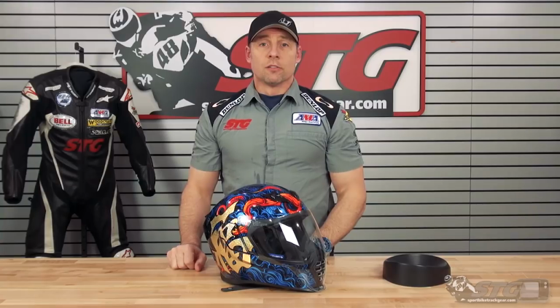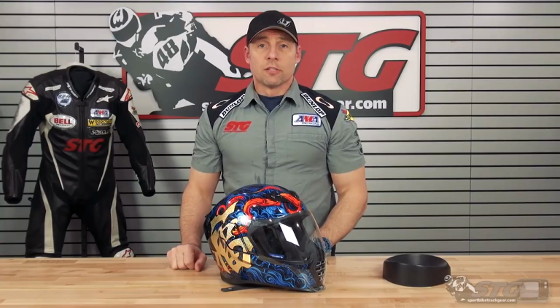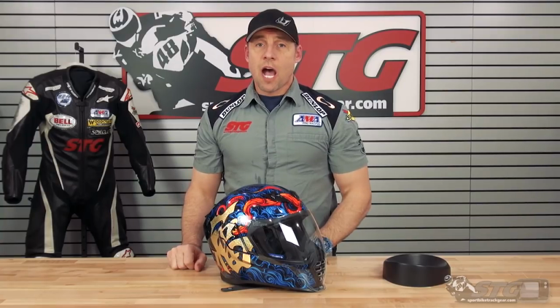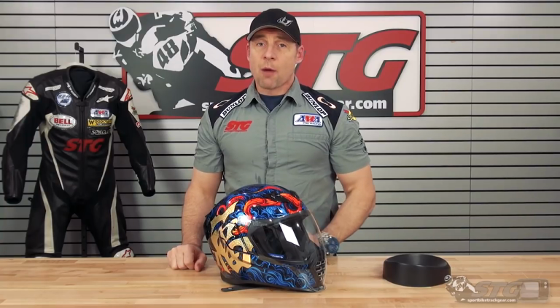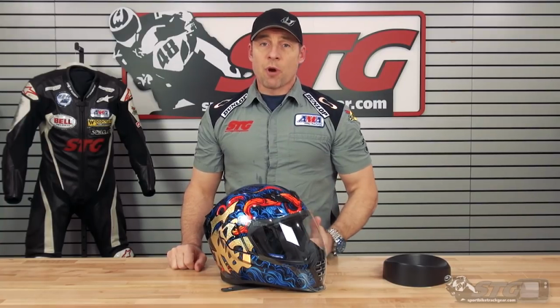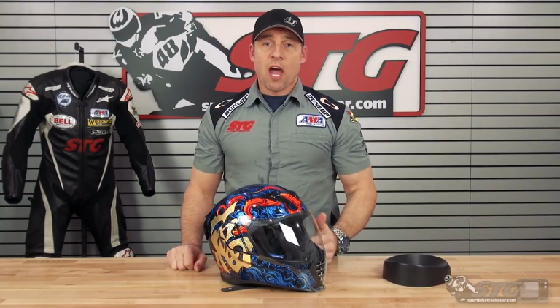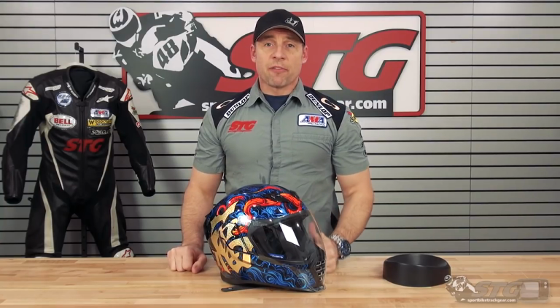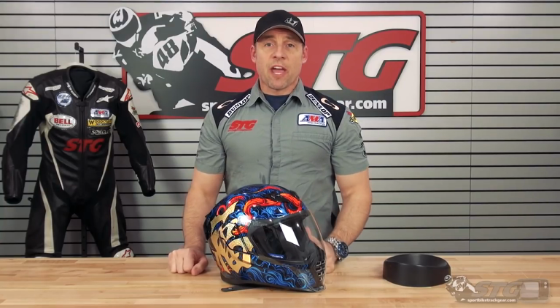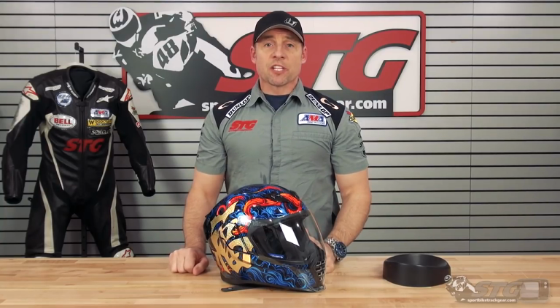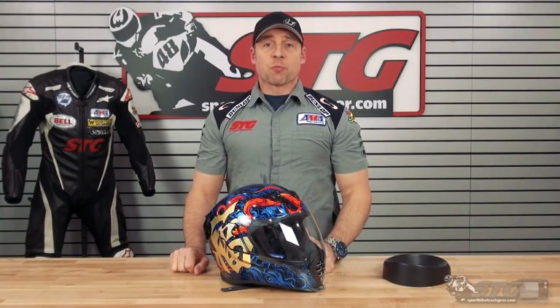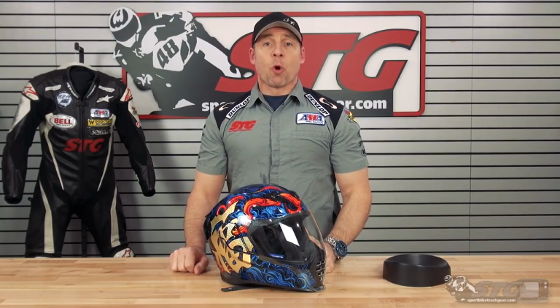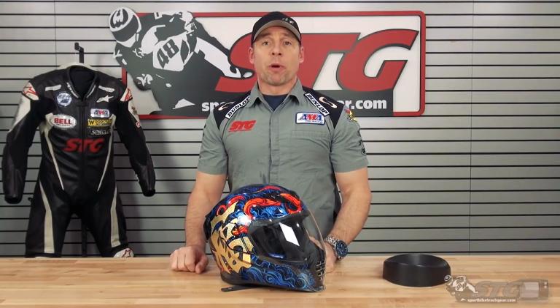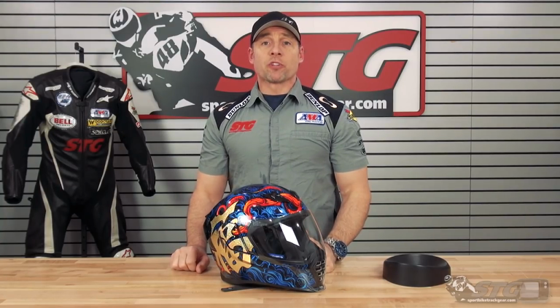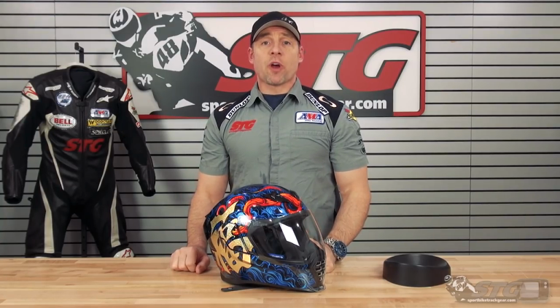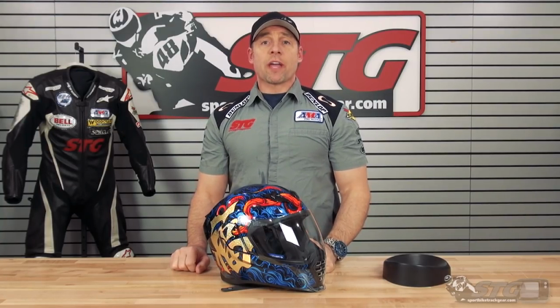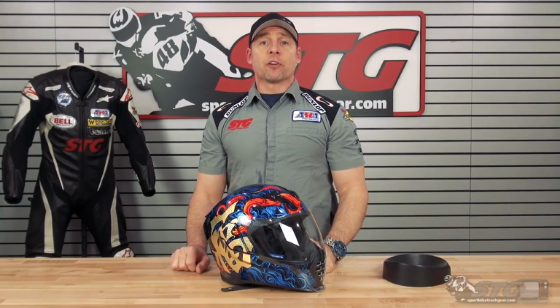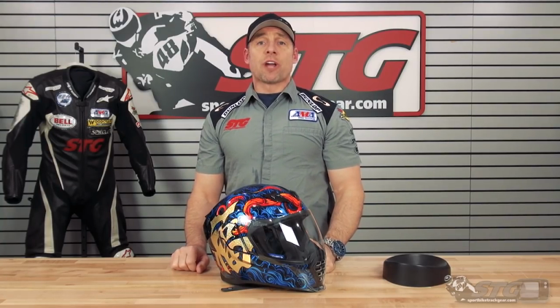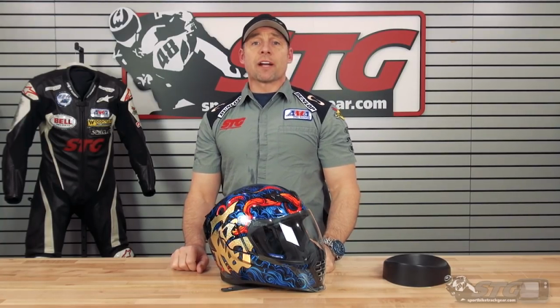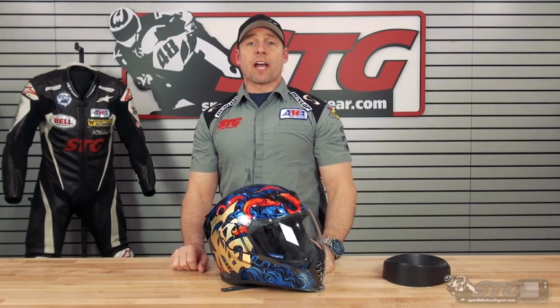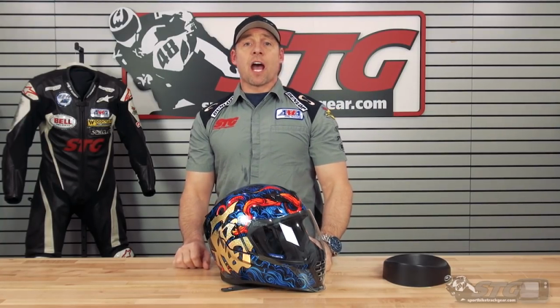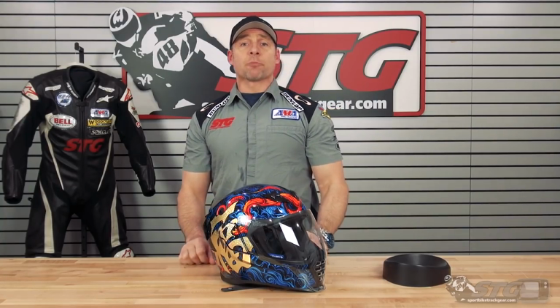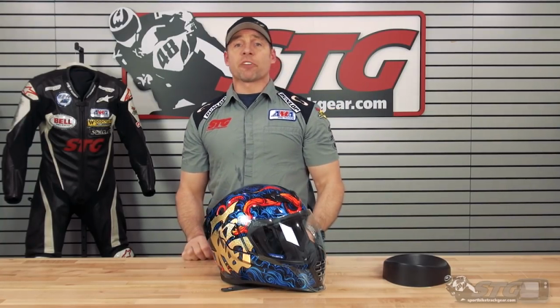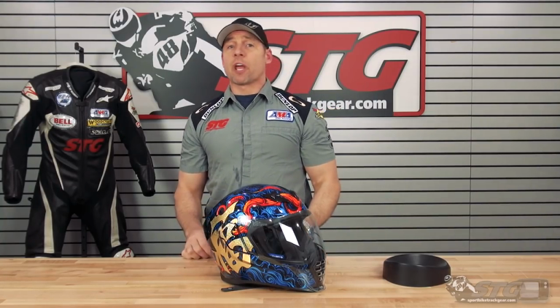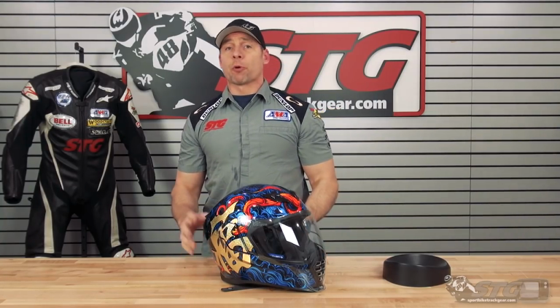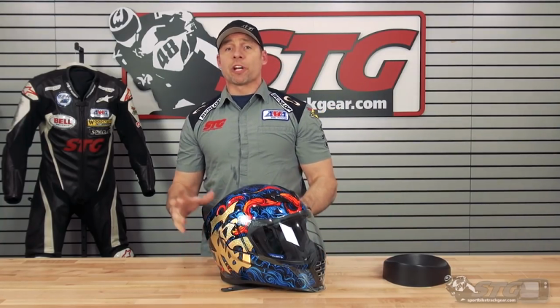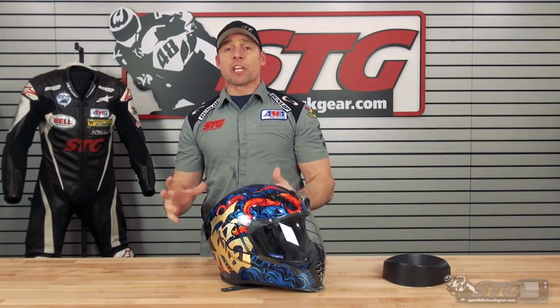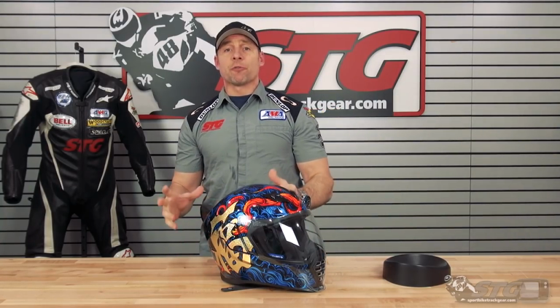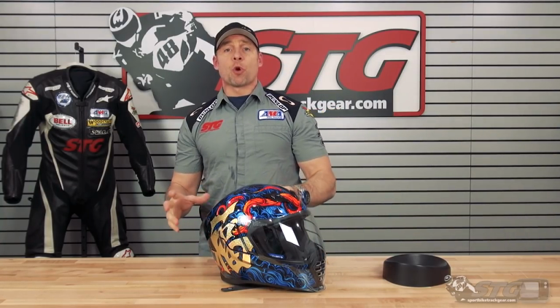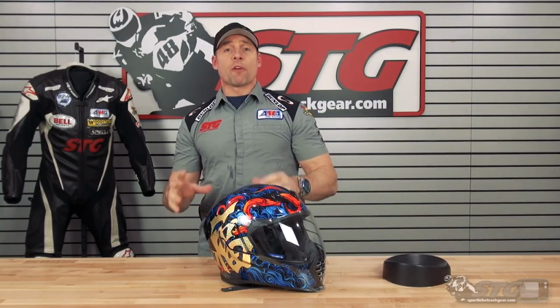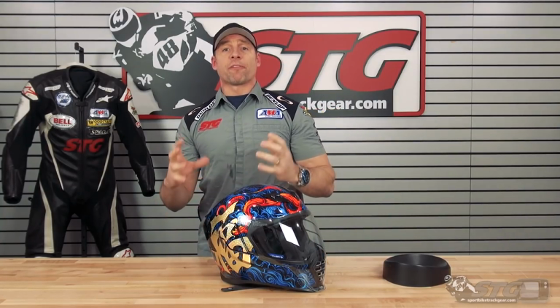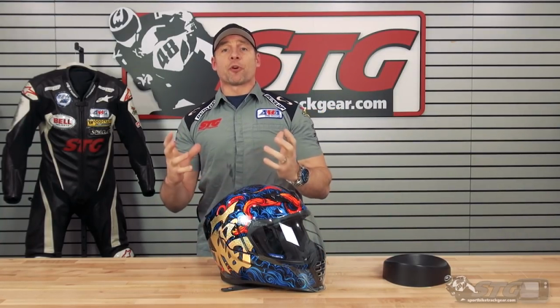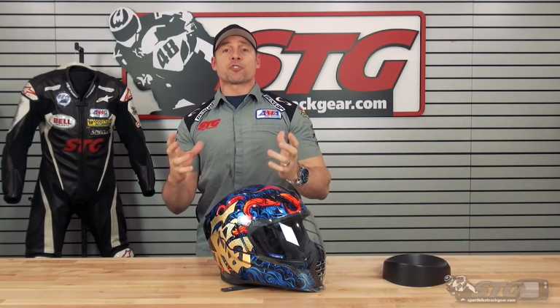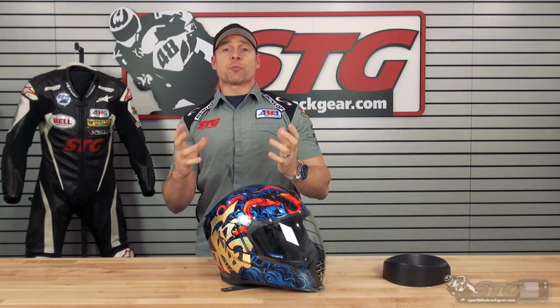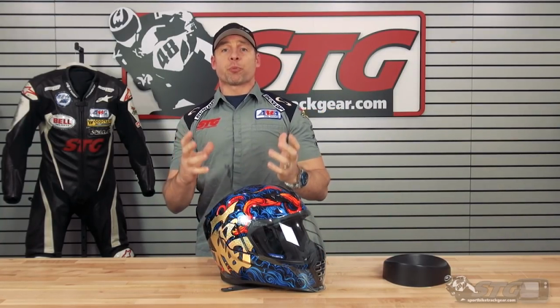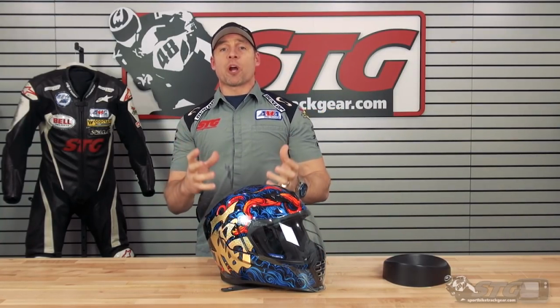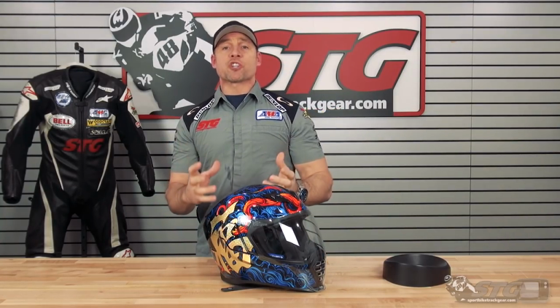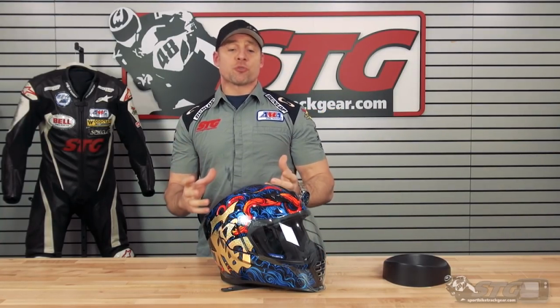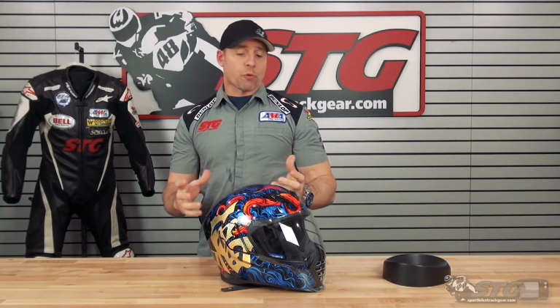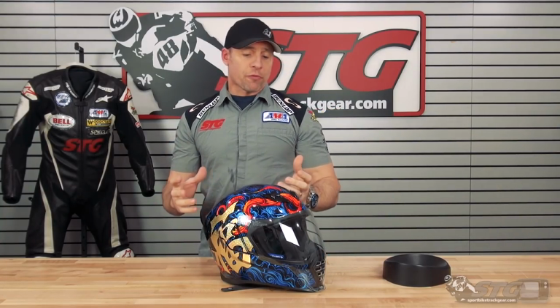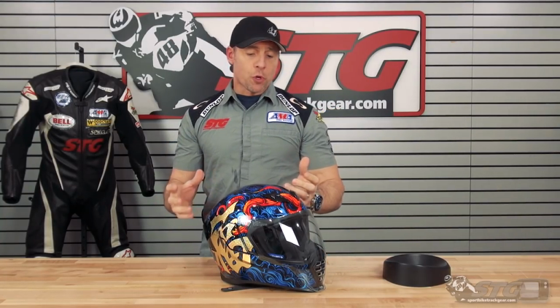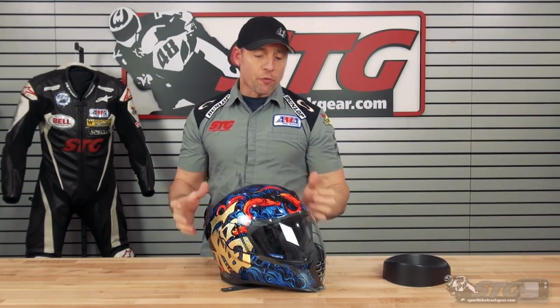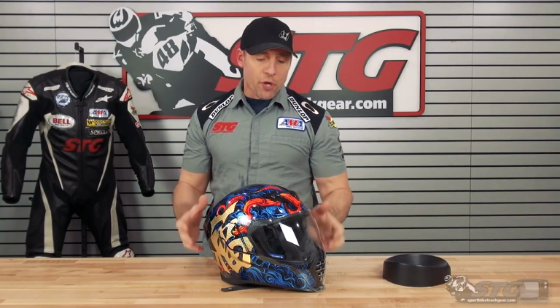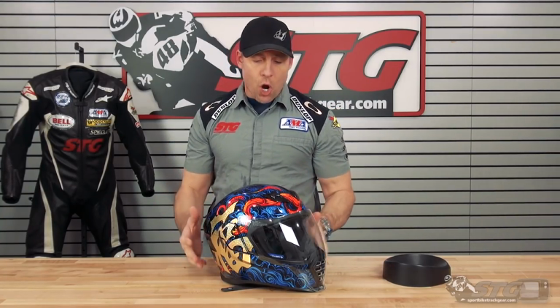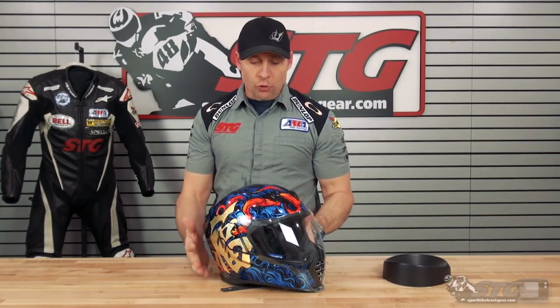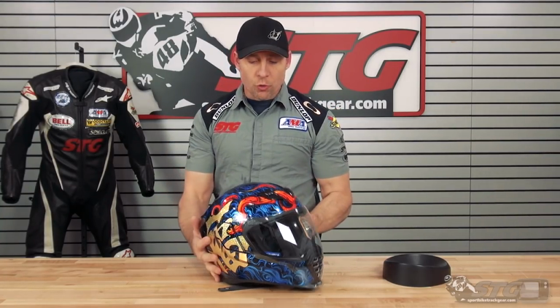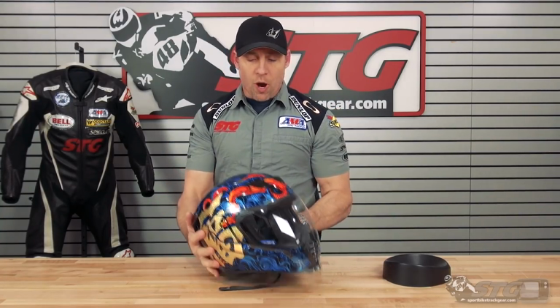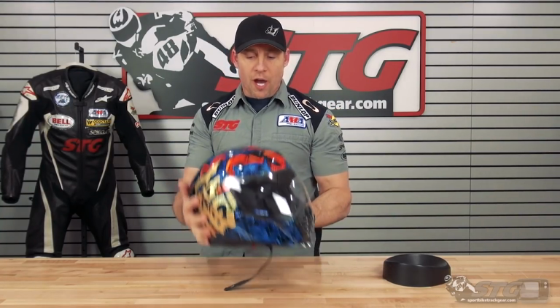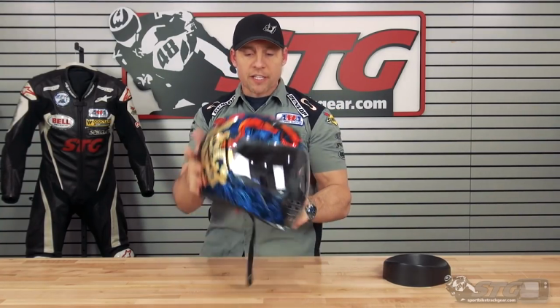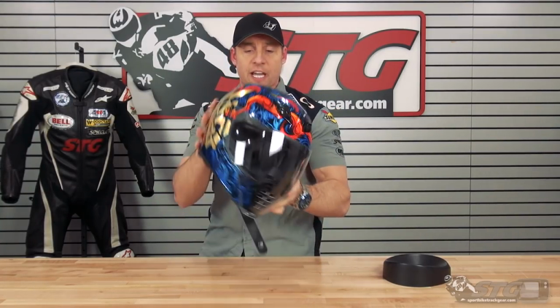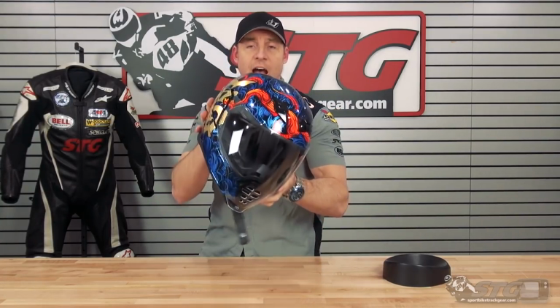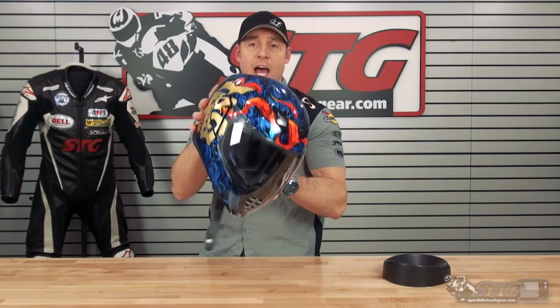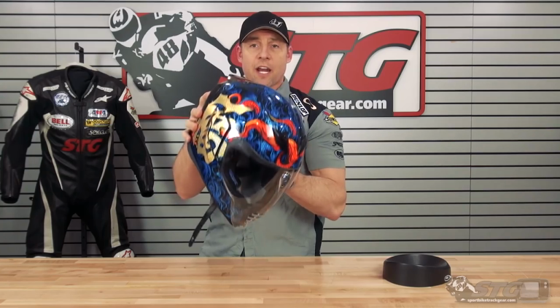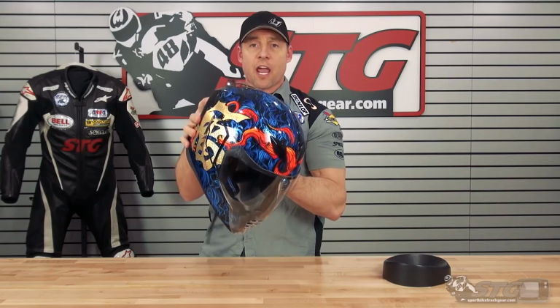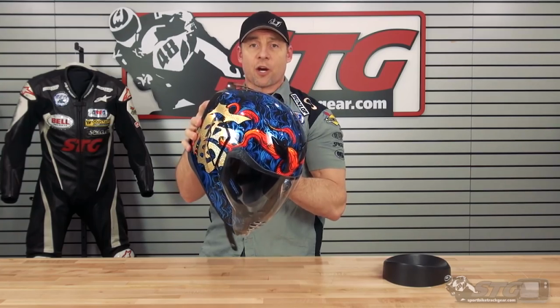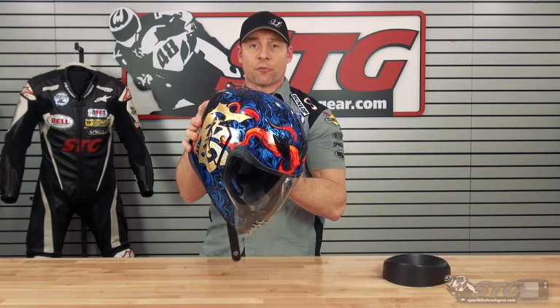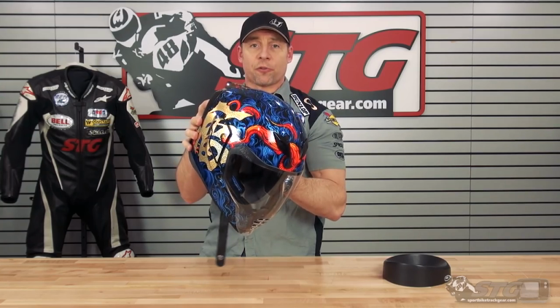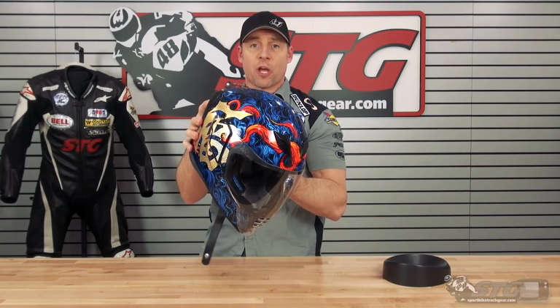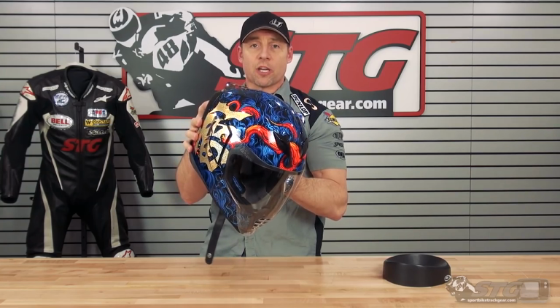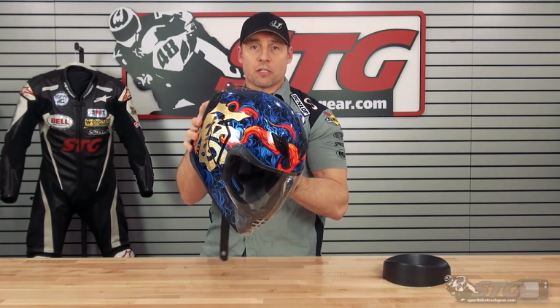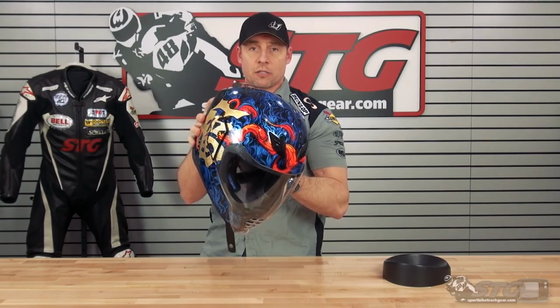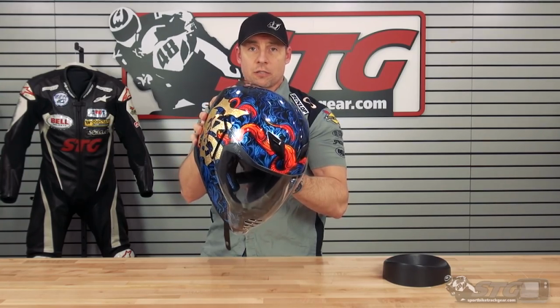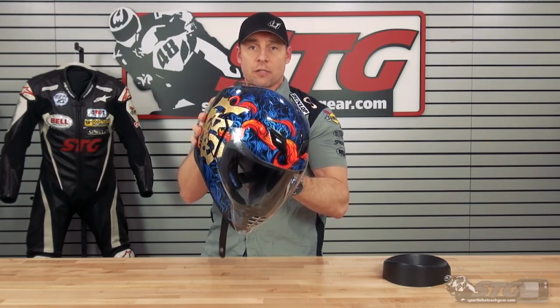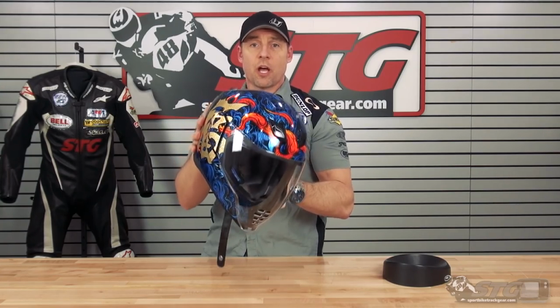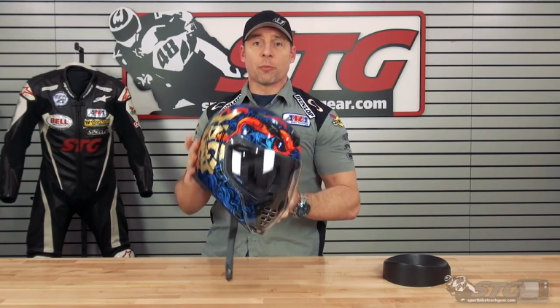I'm Brian Vann from Sportbiketrackgear.com. Today we're gonna give you our first impression review of the all-new Icon AirFlight helmet.